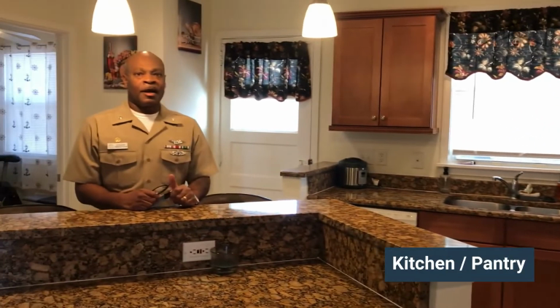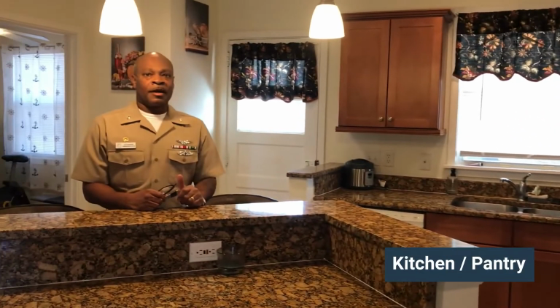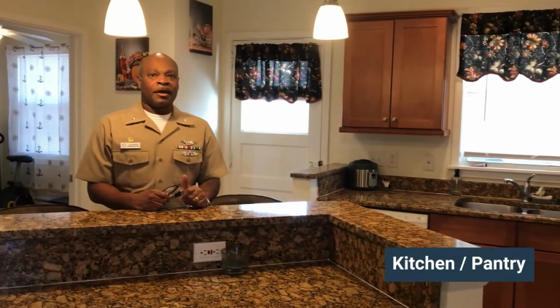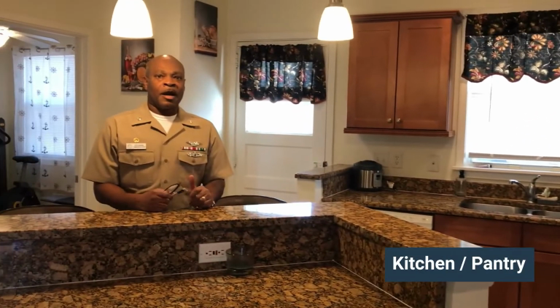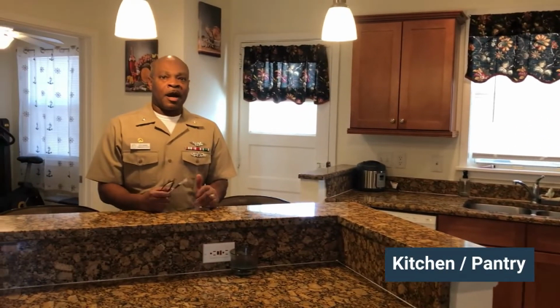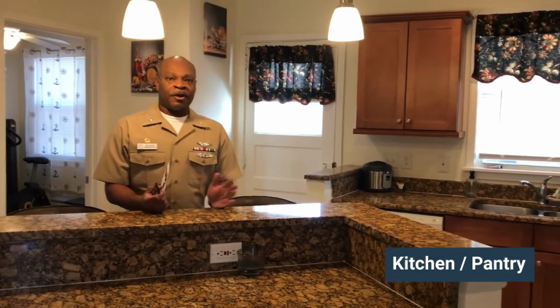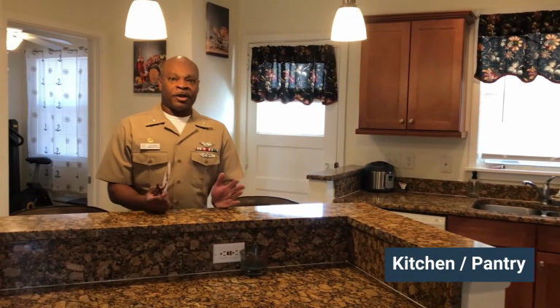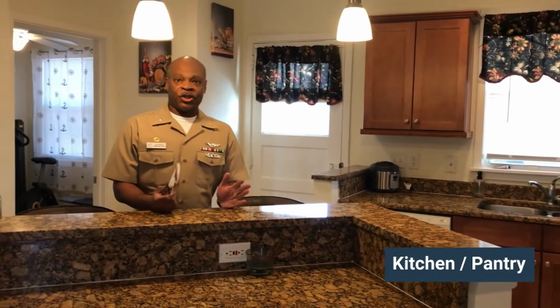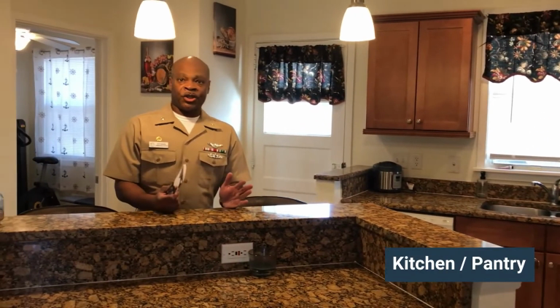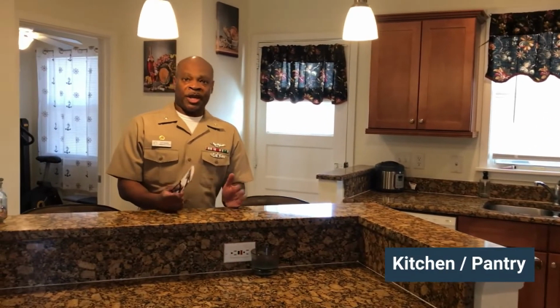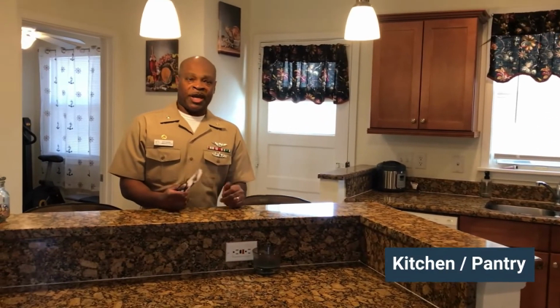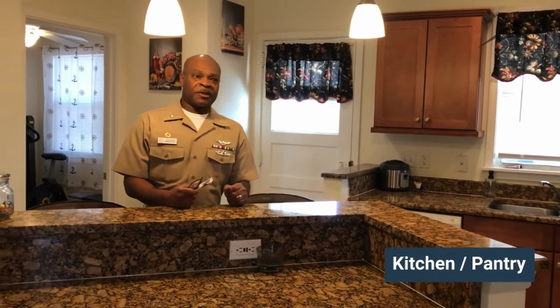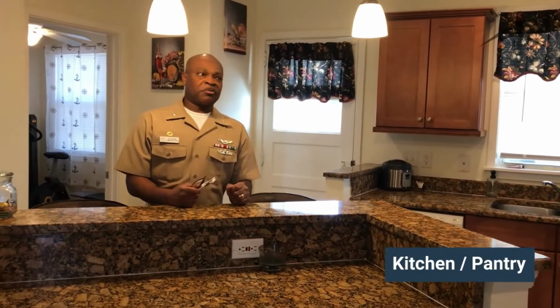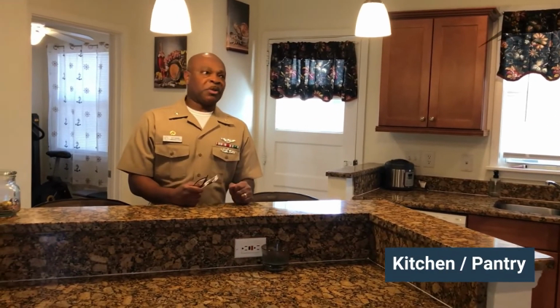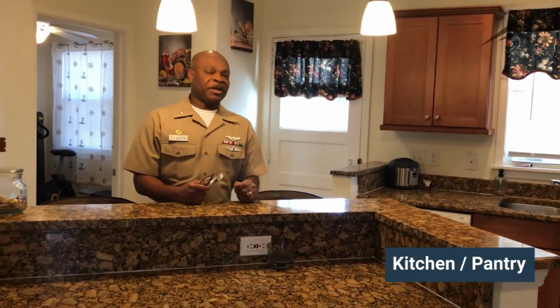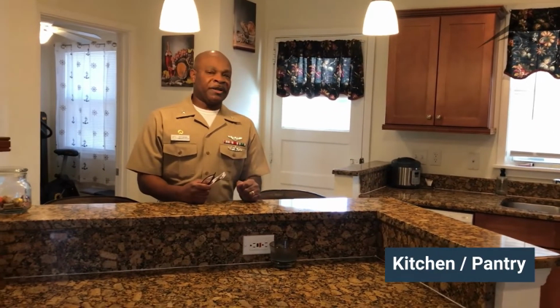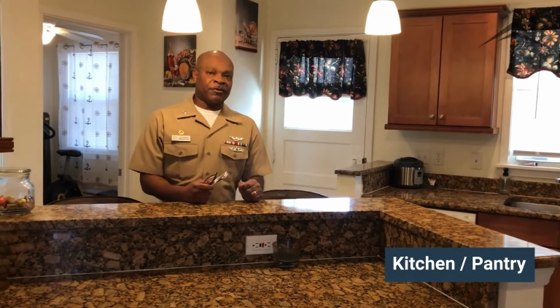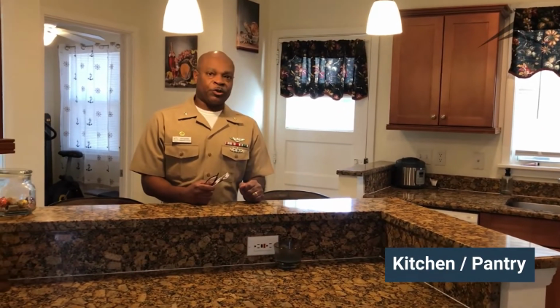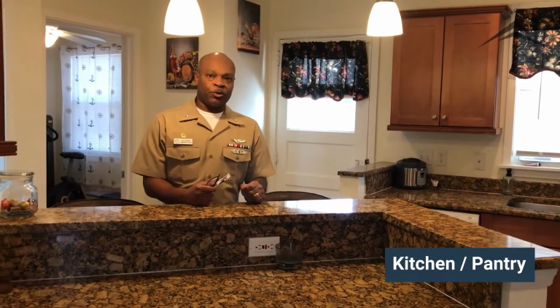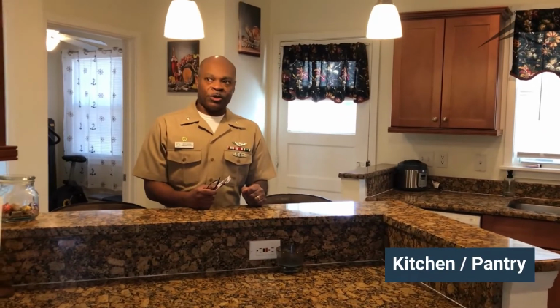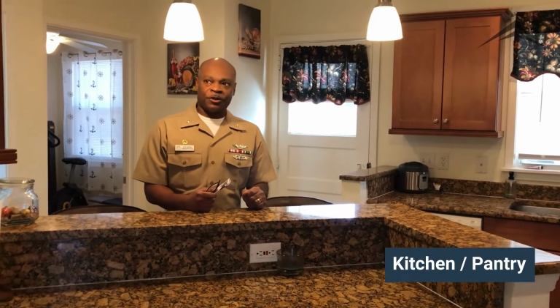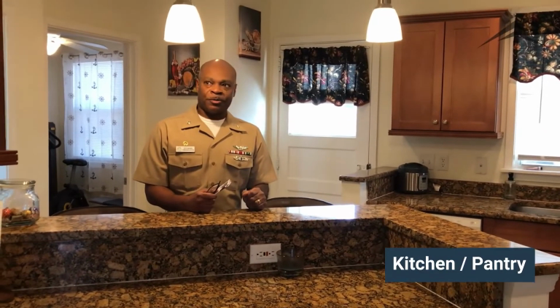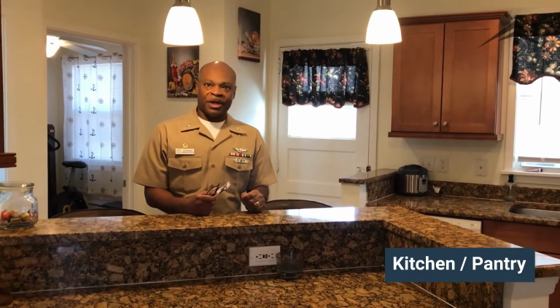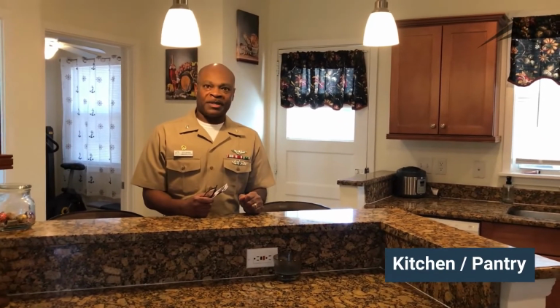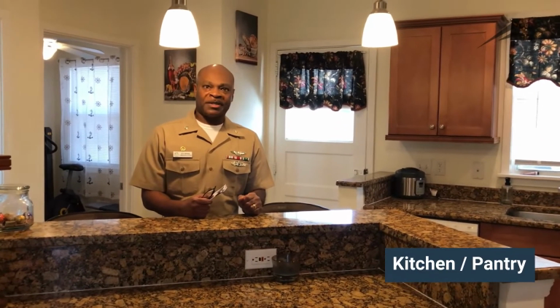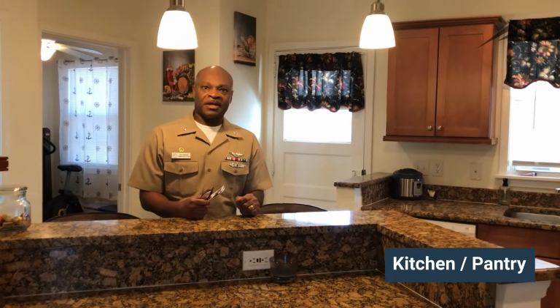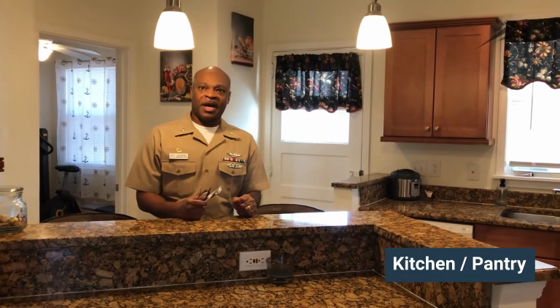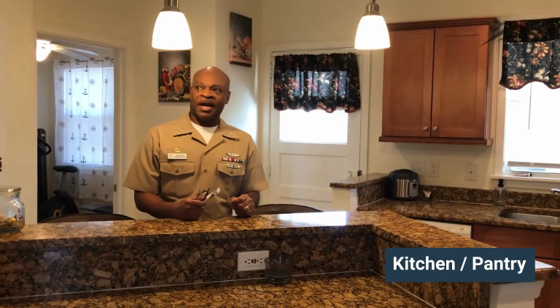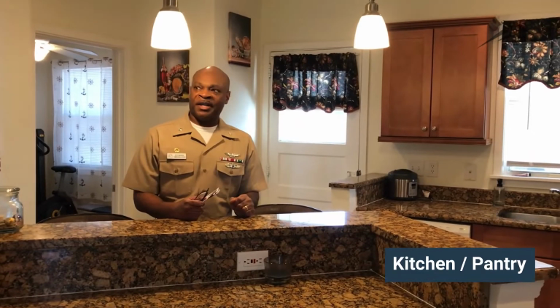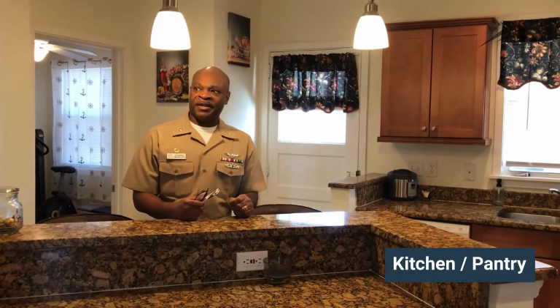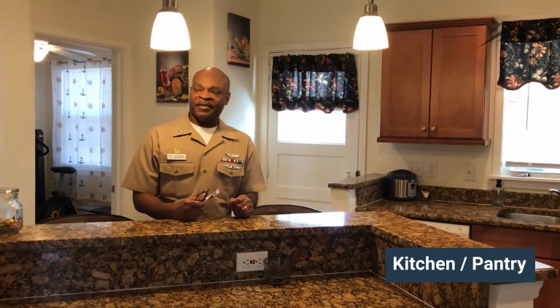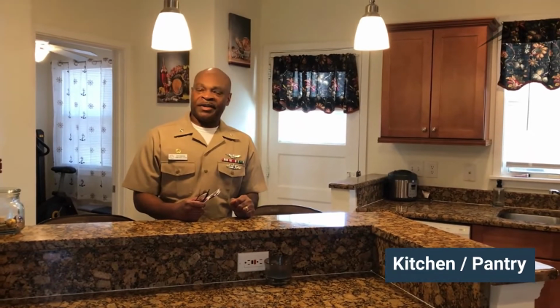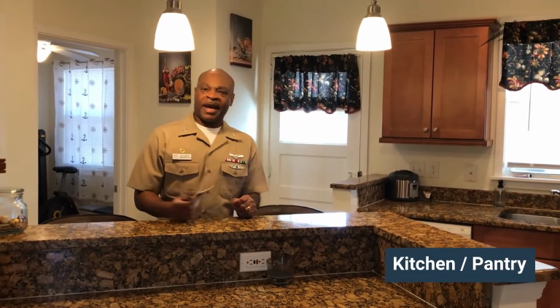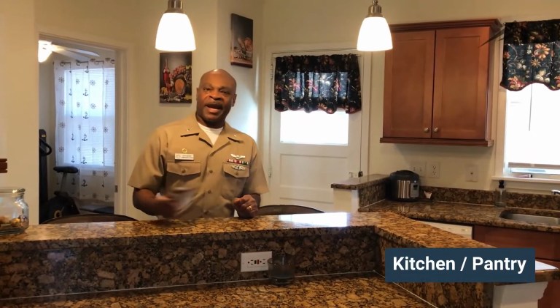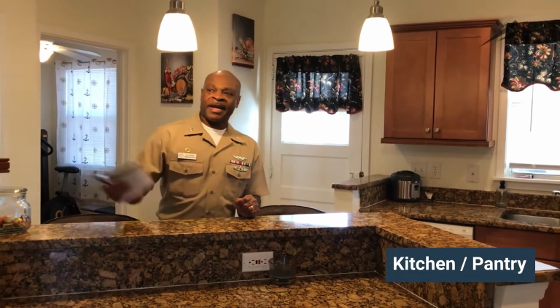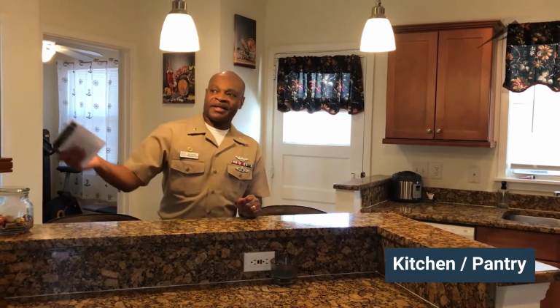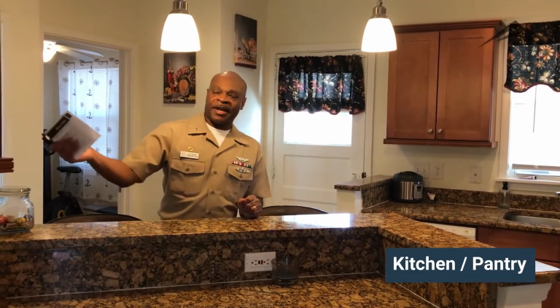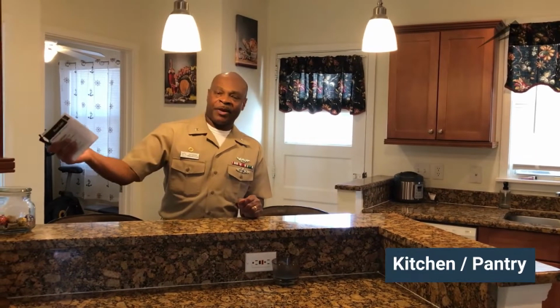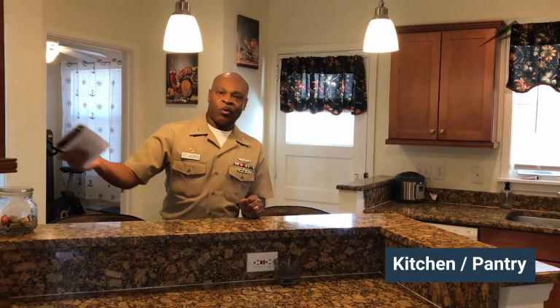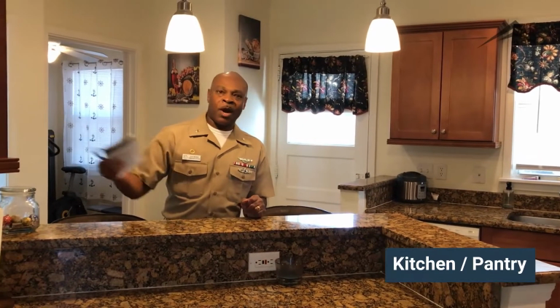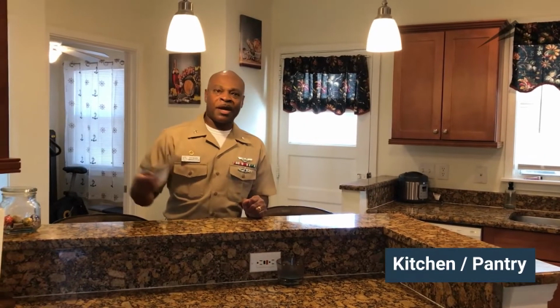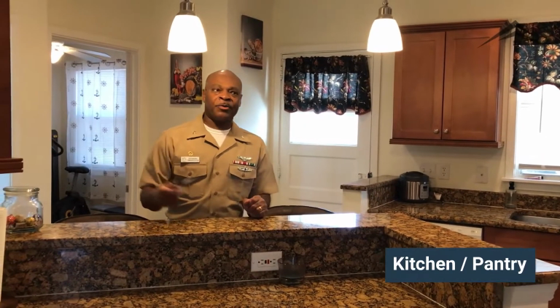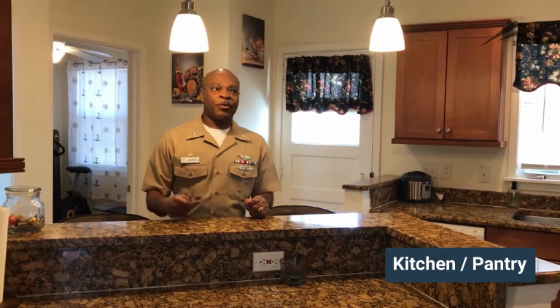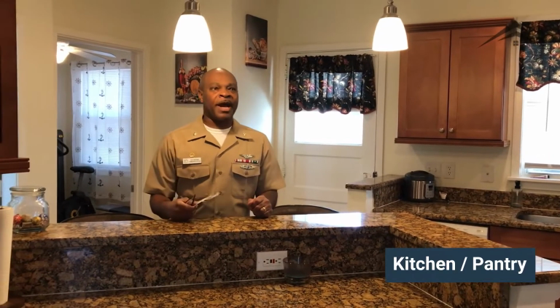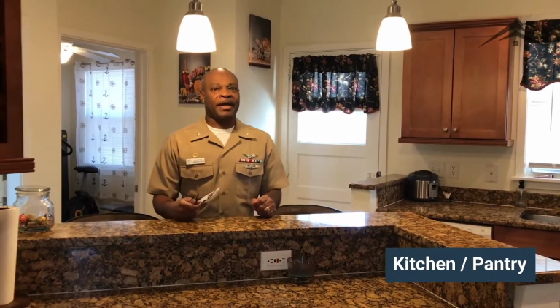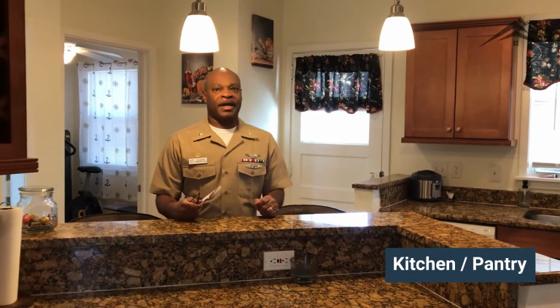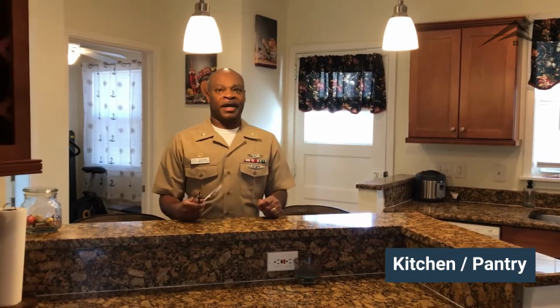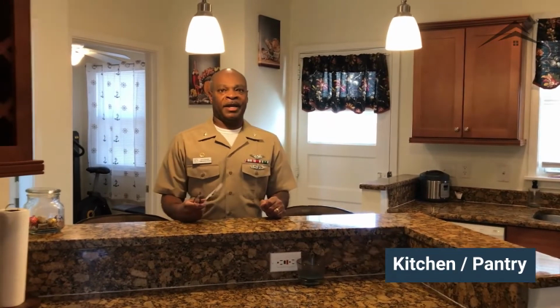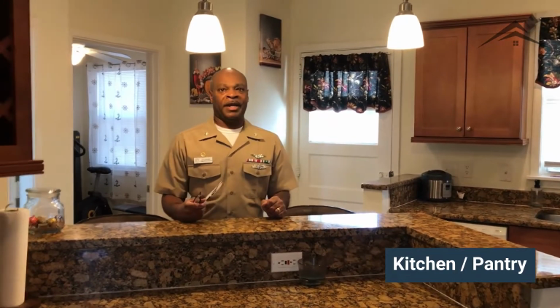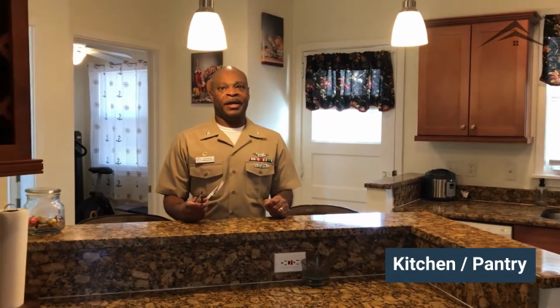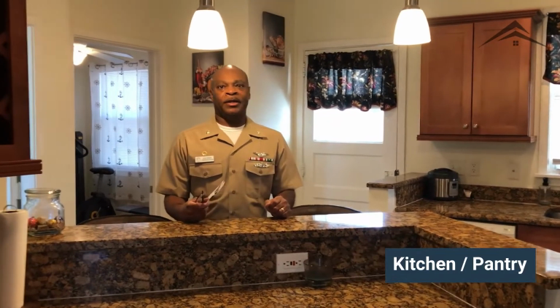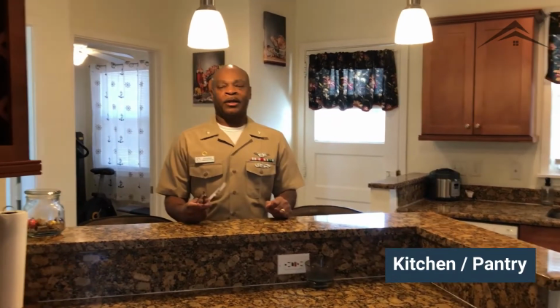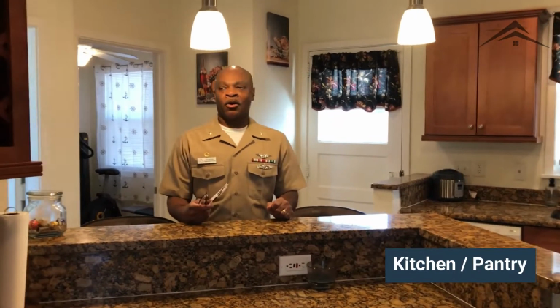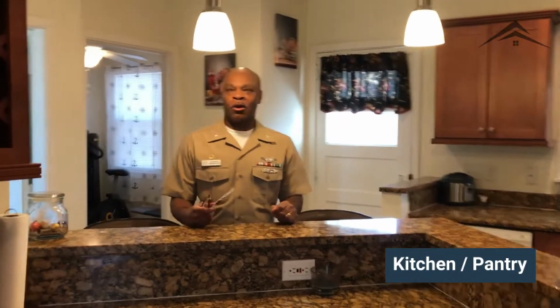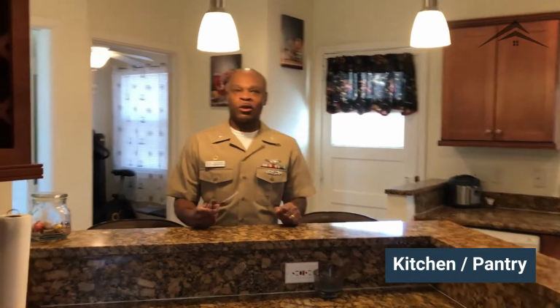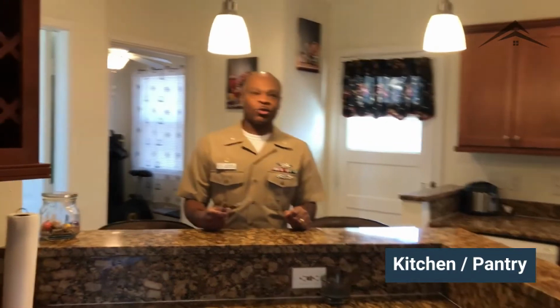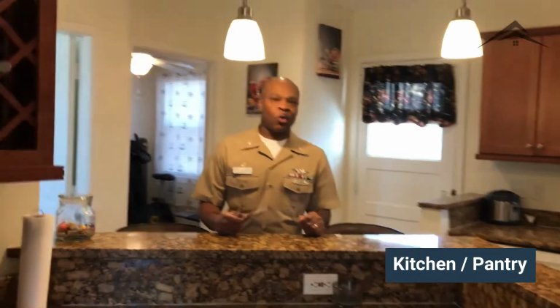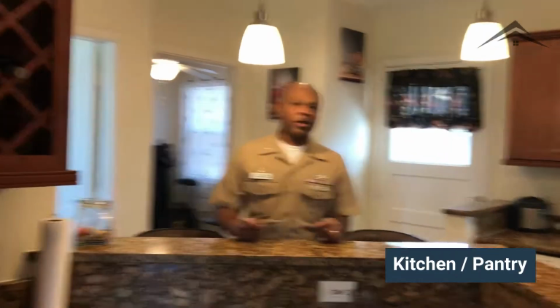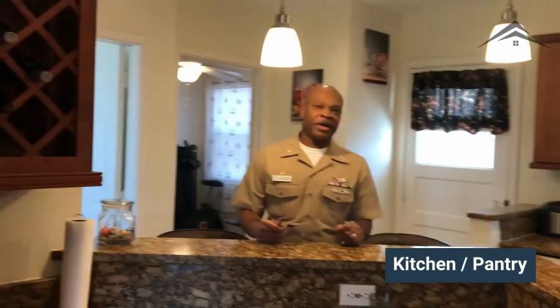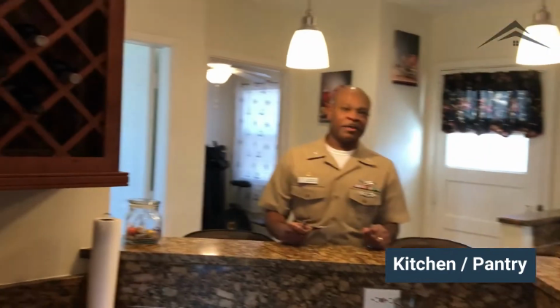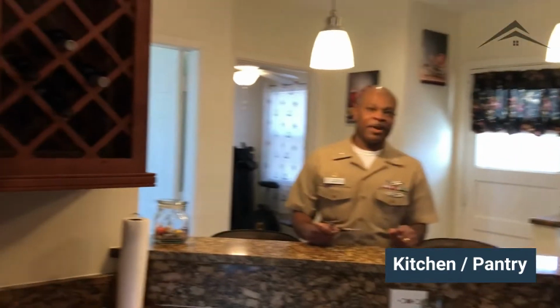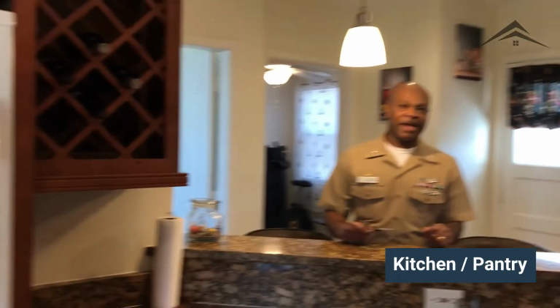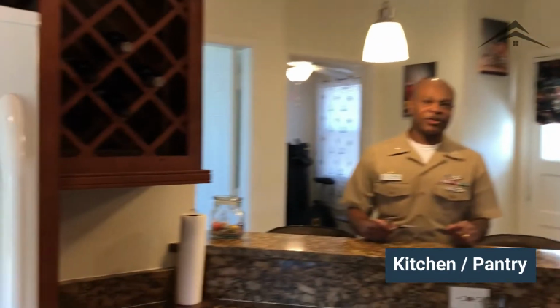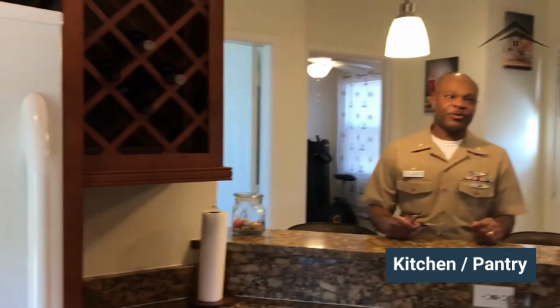Our kitchen has plenty of storage space. It even has a wine rack and a large walk-in pantry.